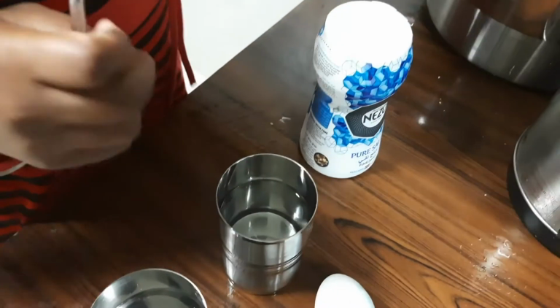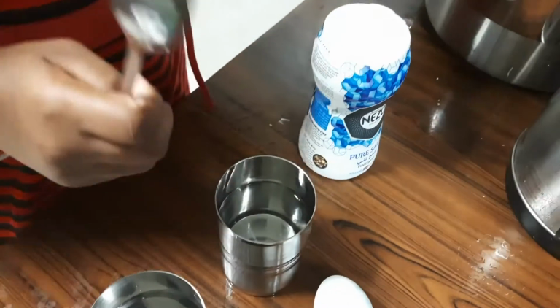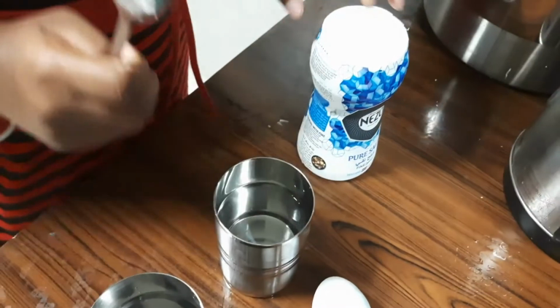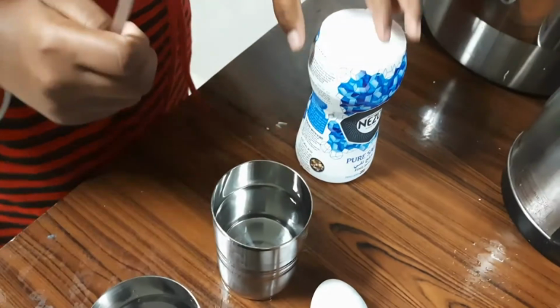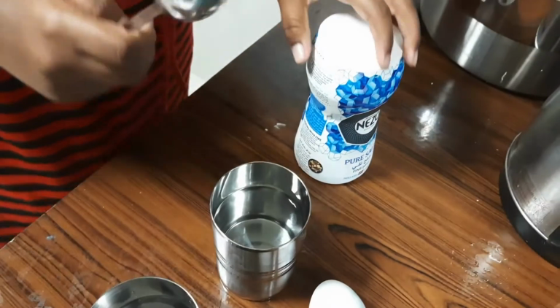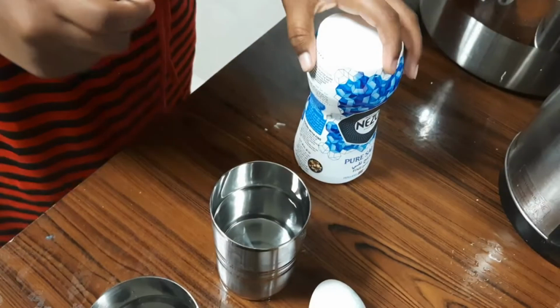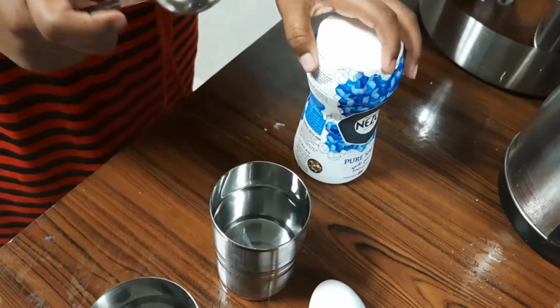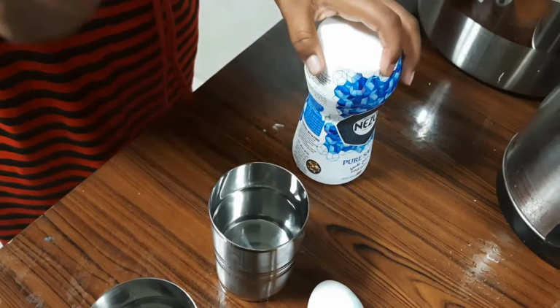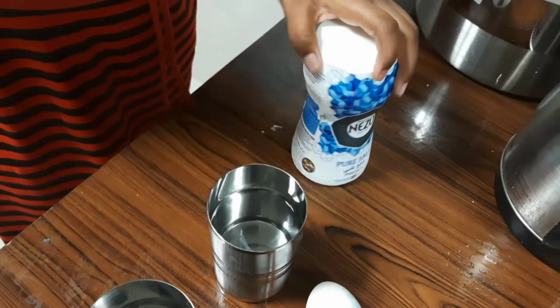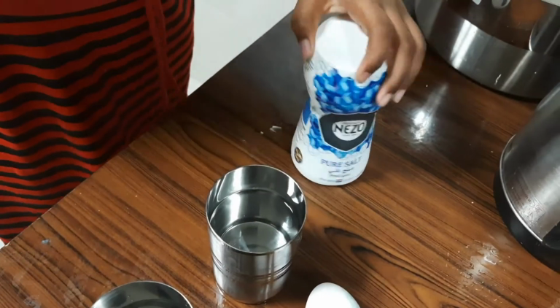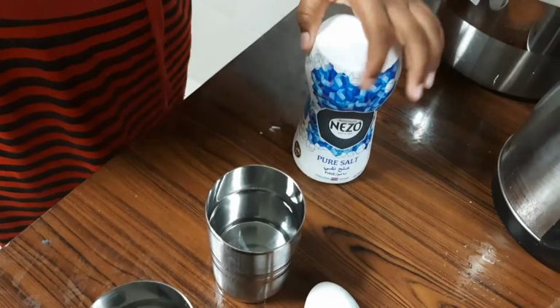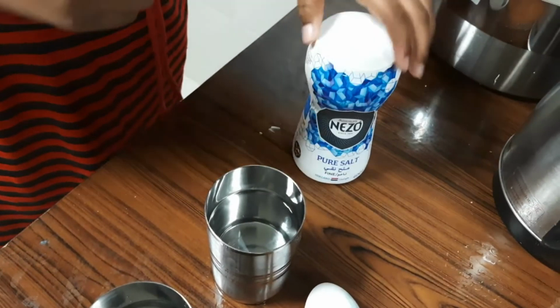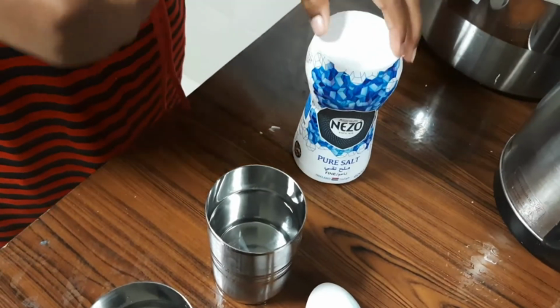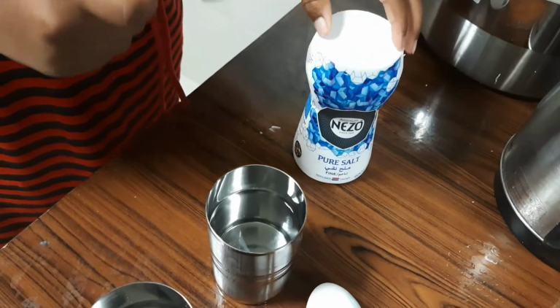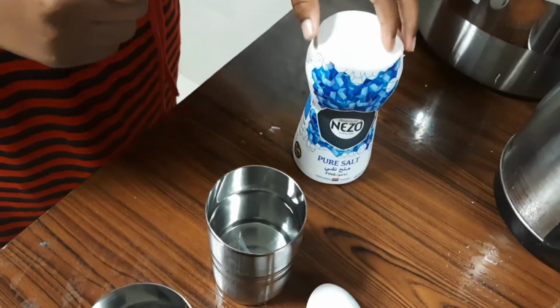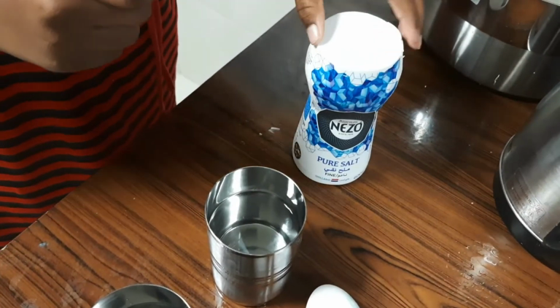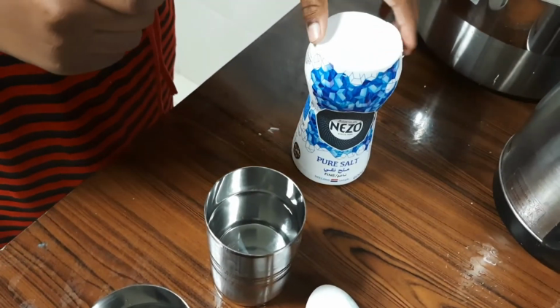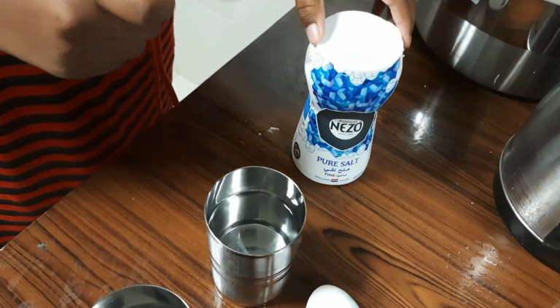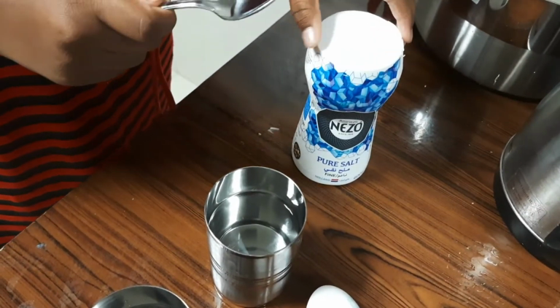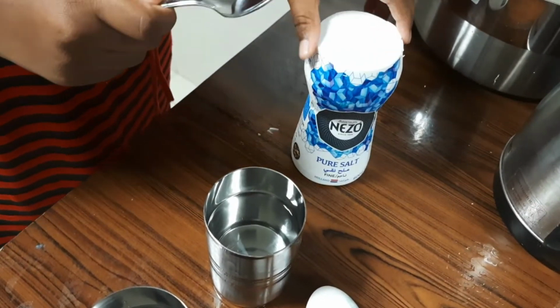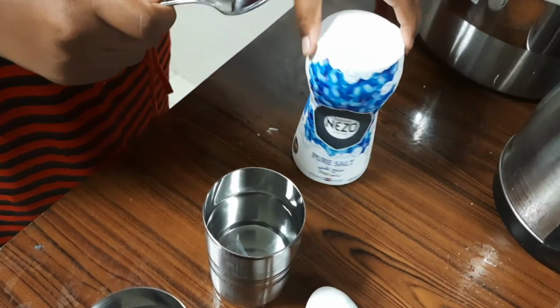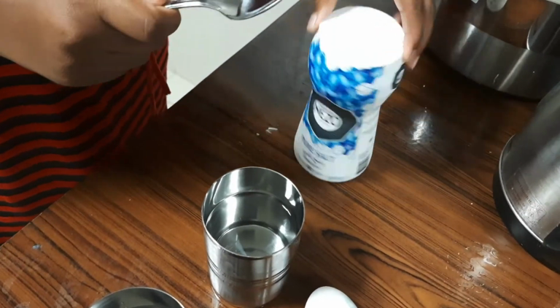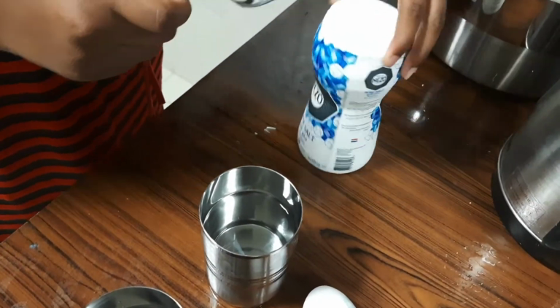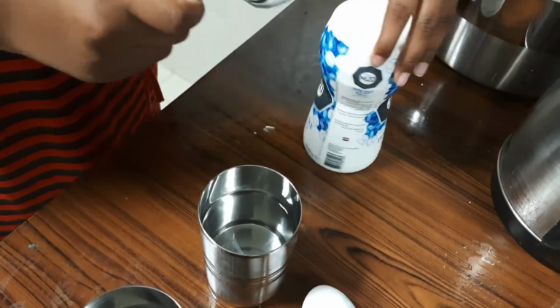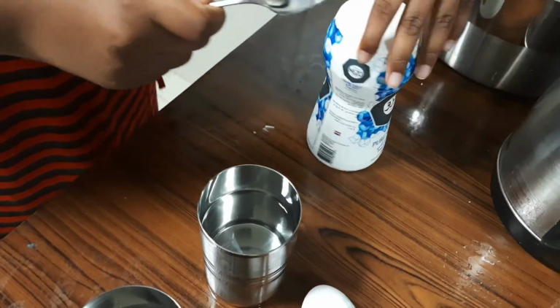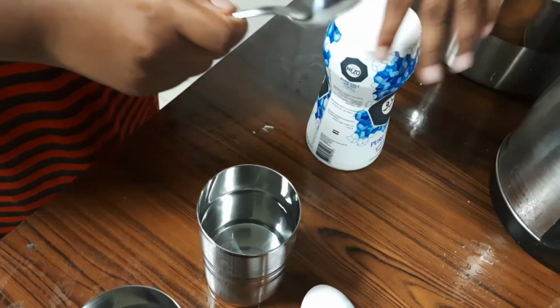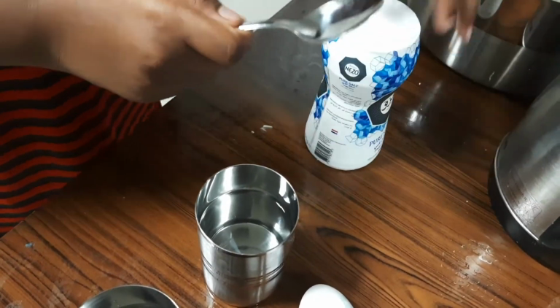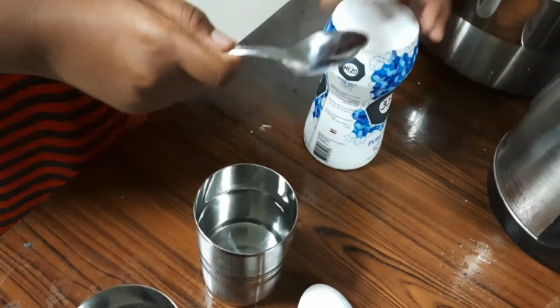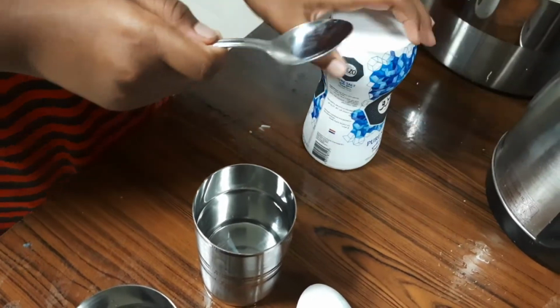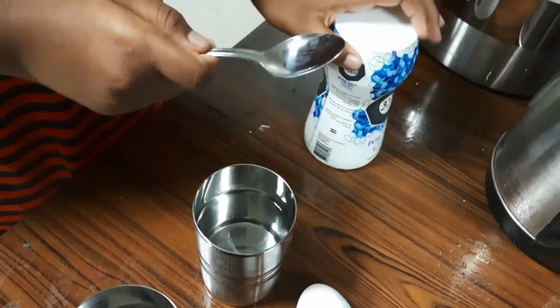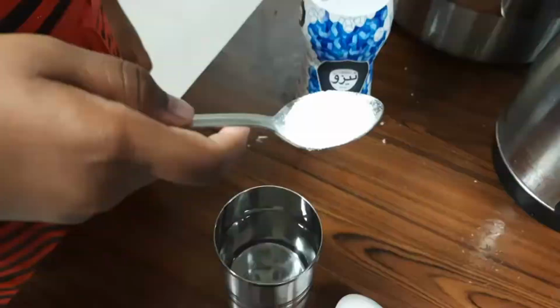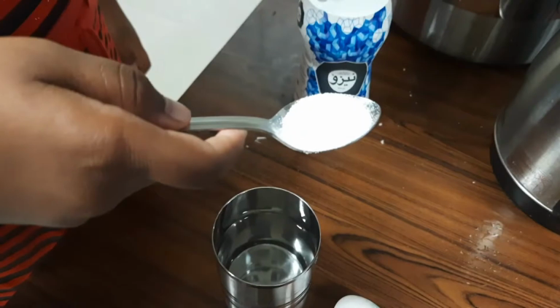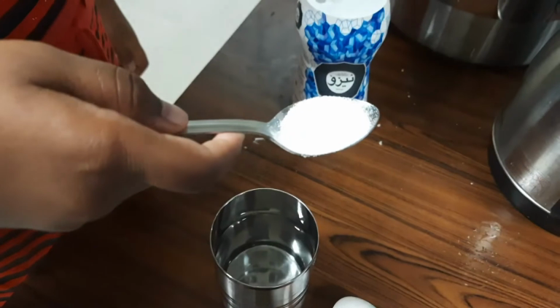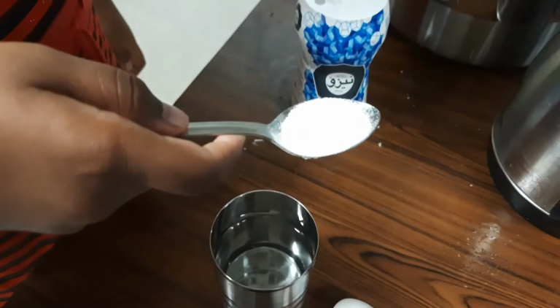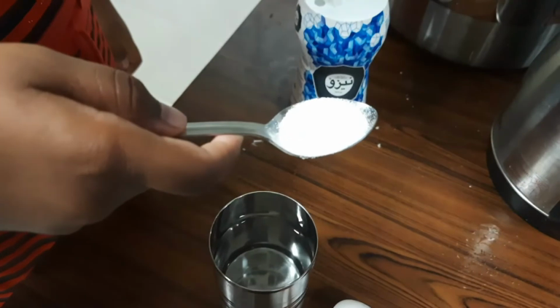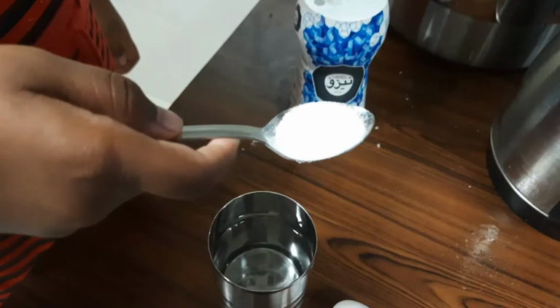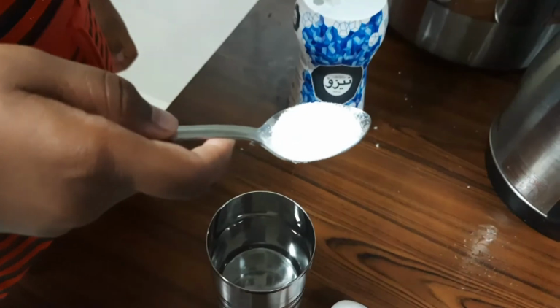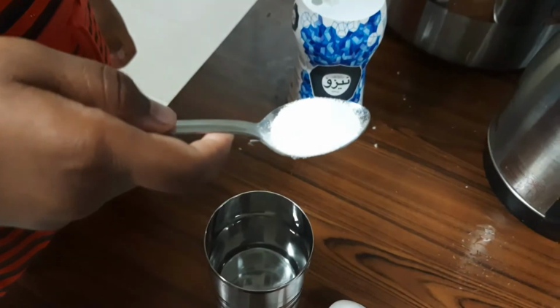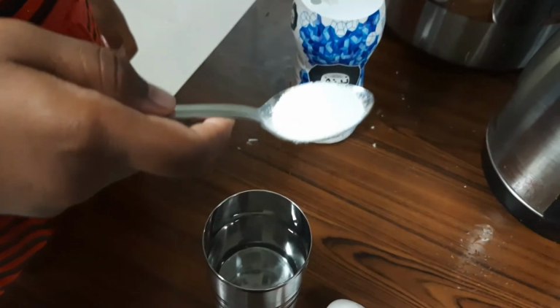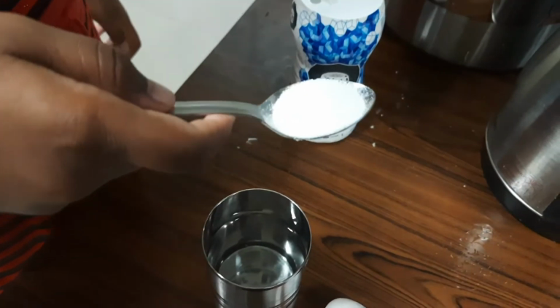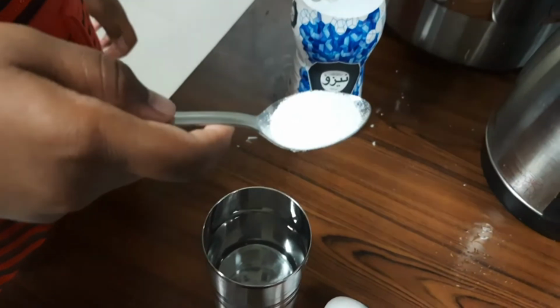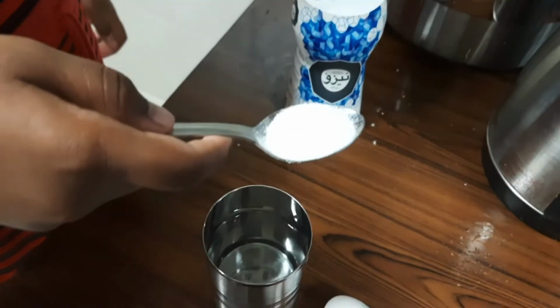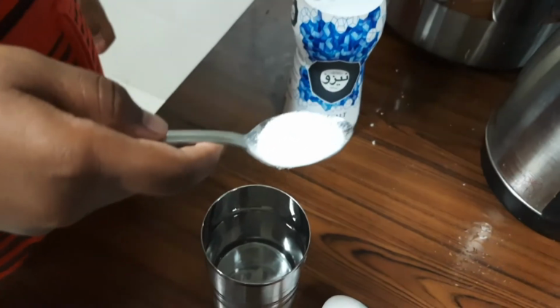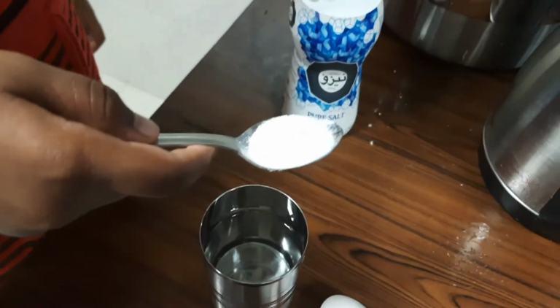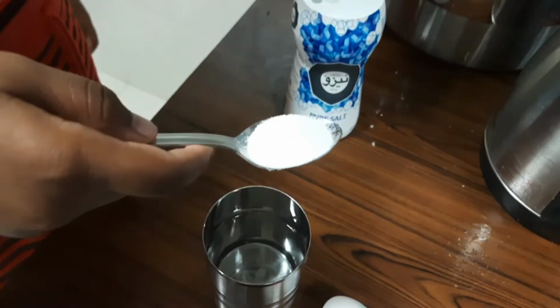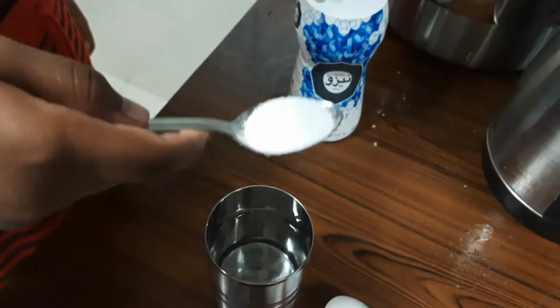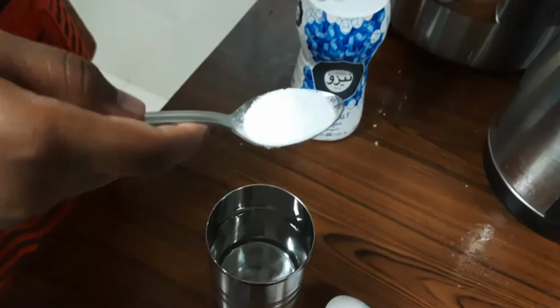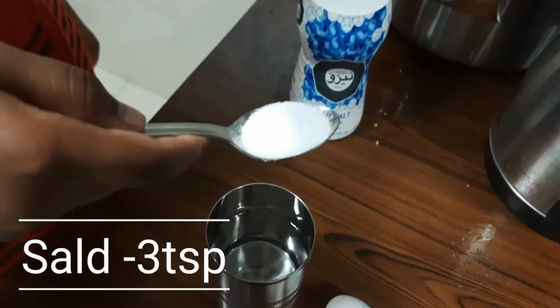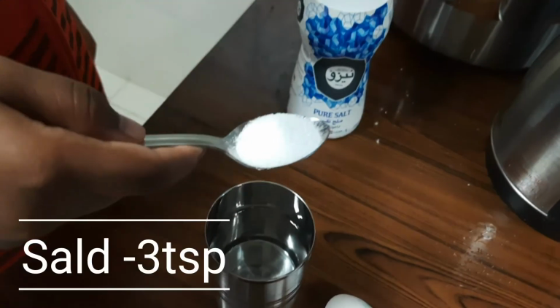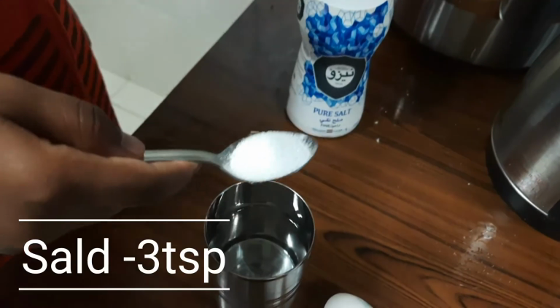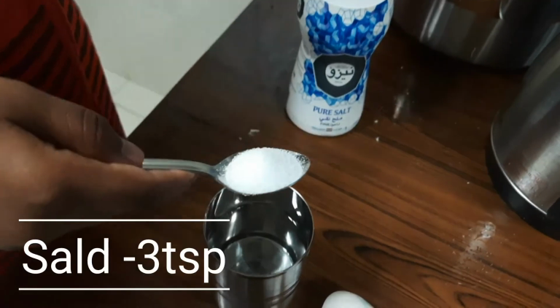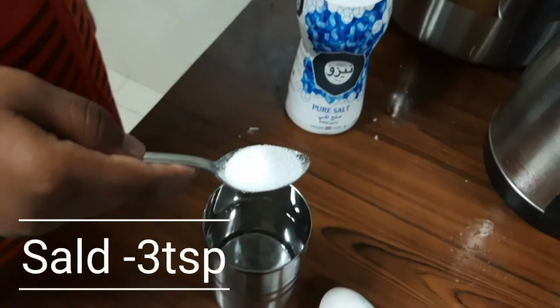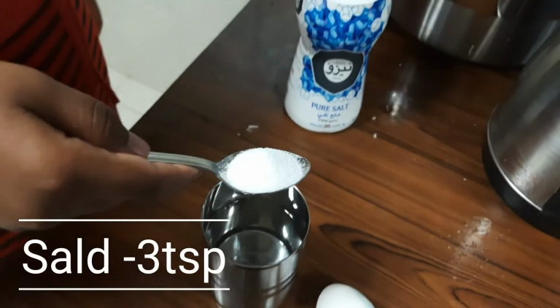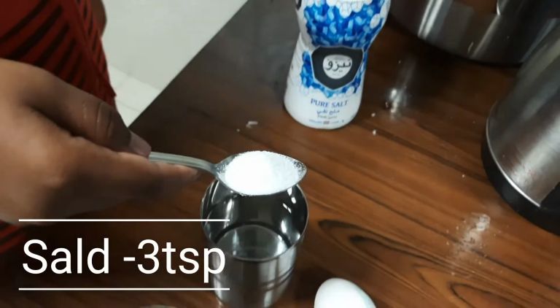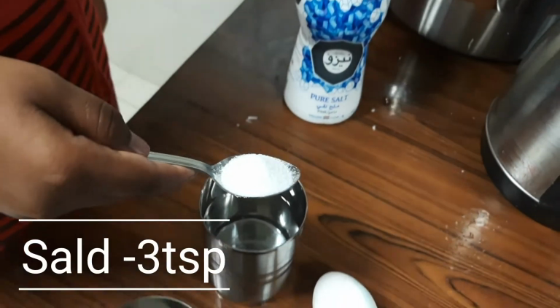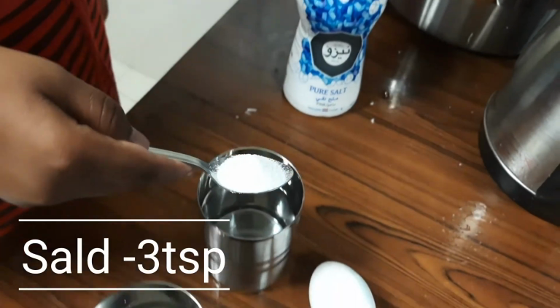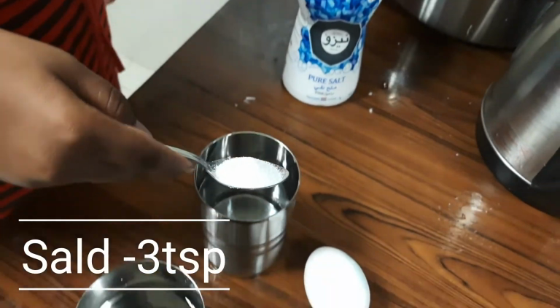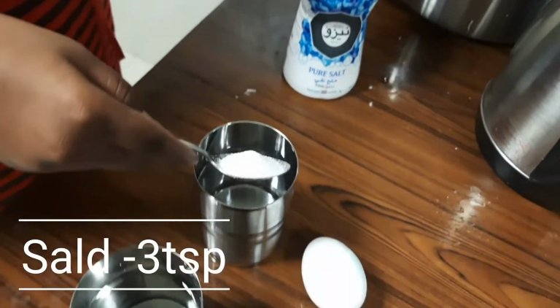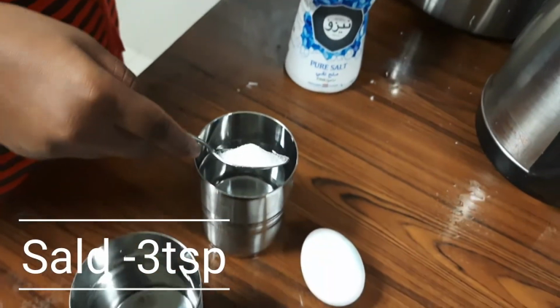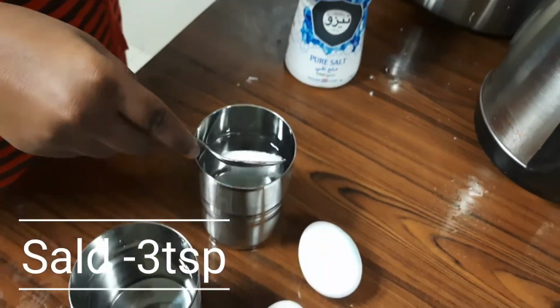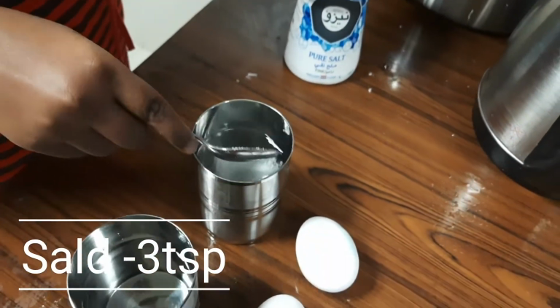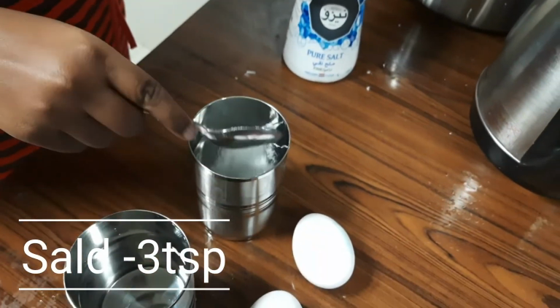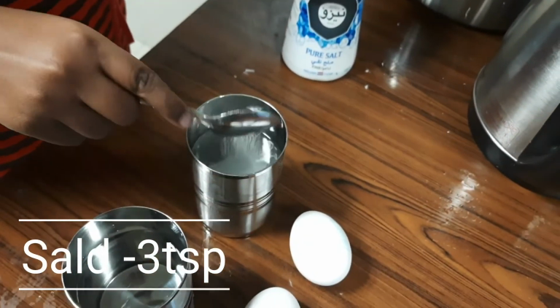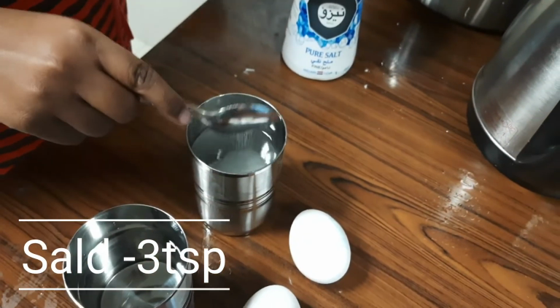Now we will put the salt in one glass. We want to put 3 spoons of salt.